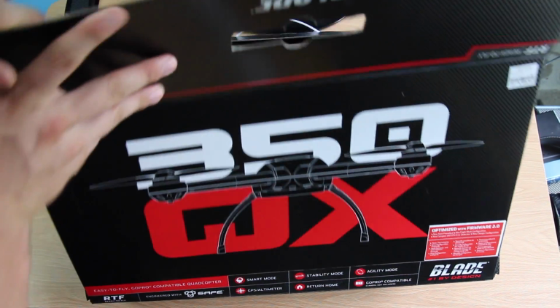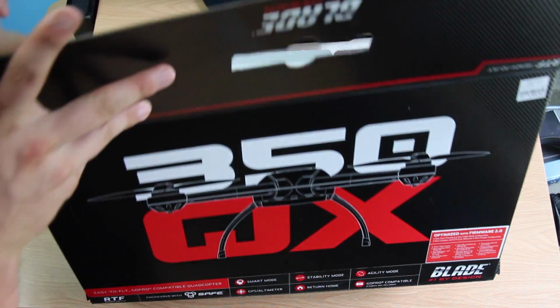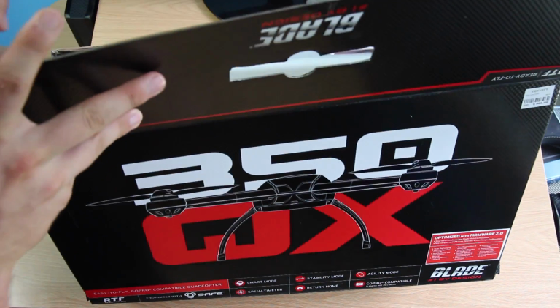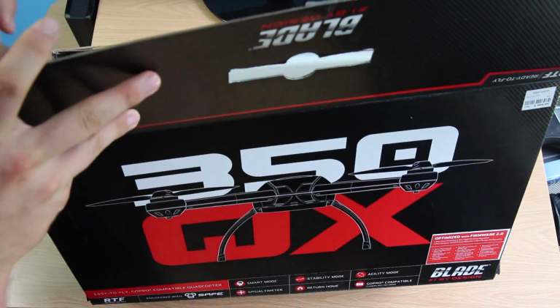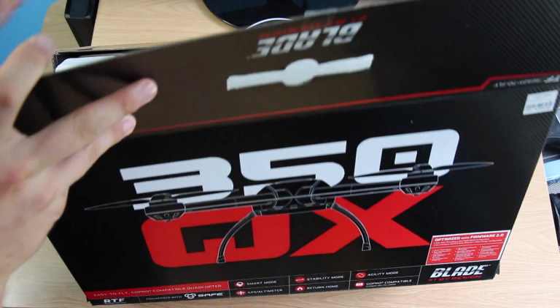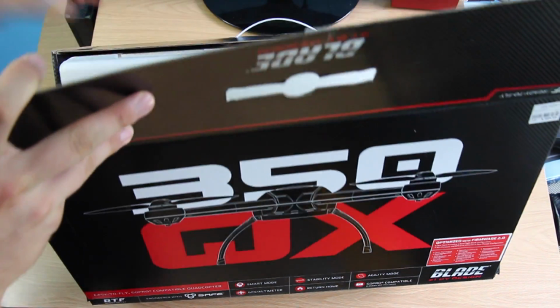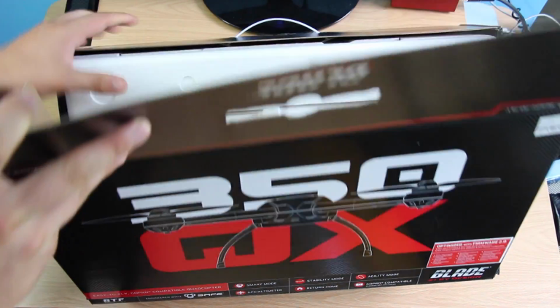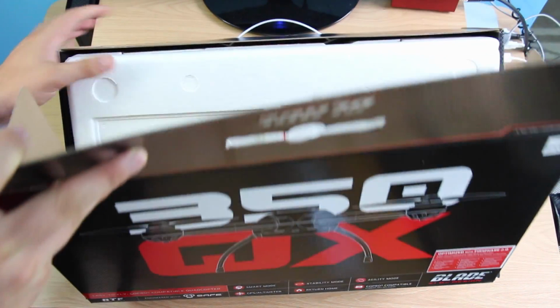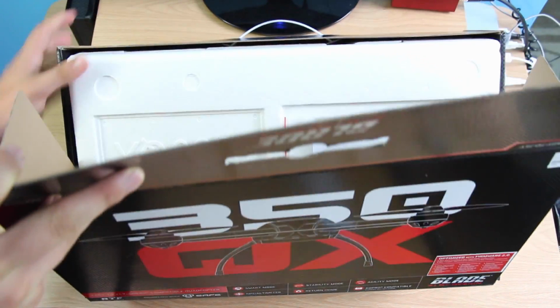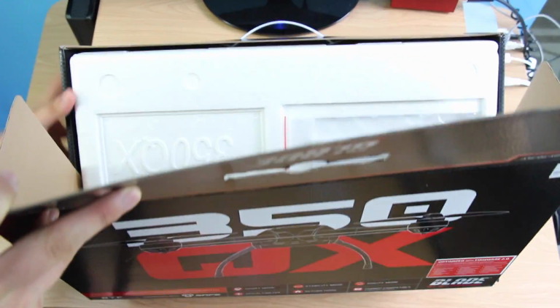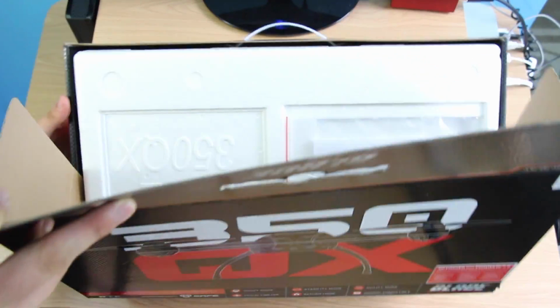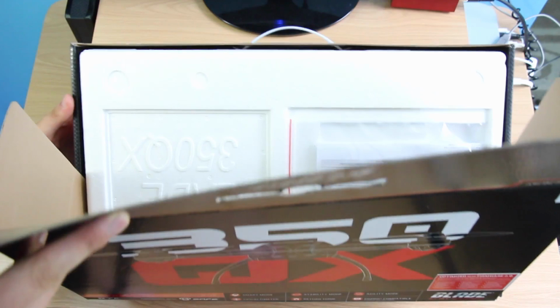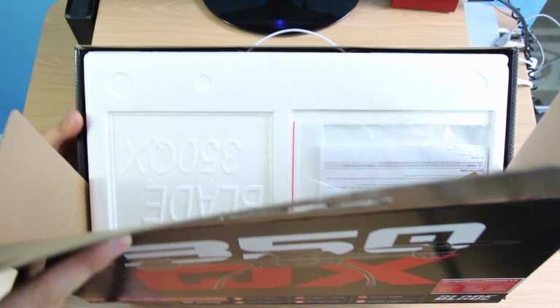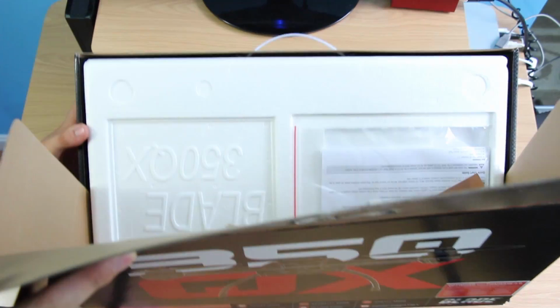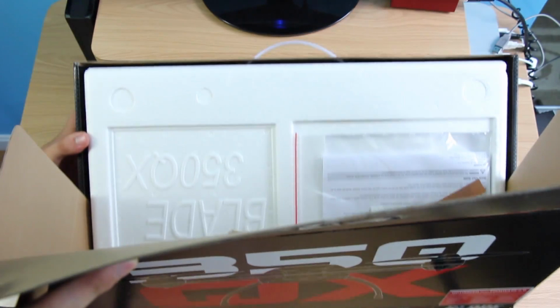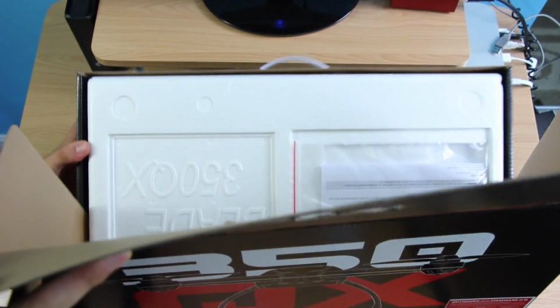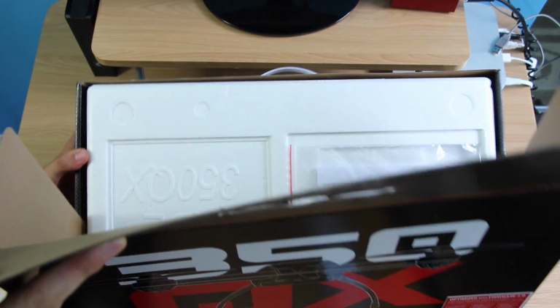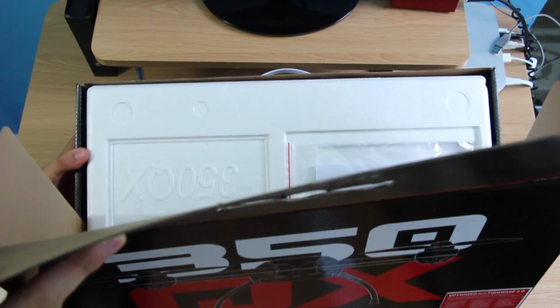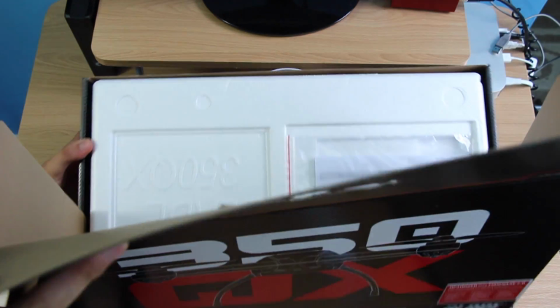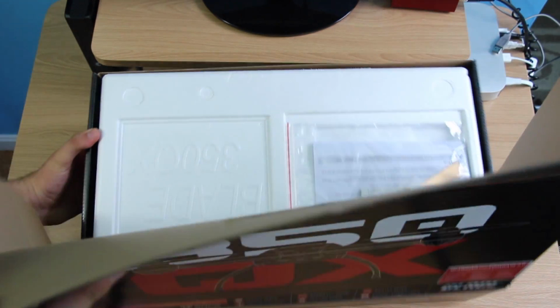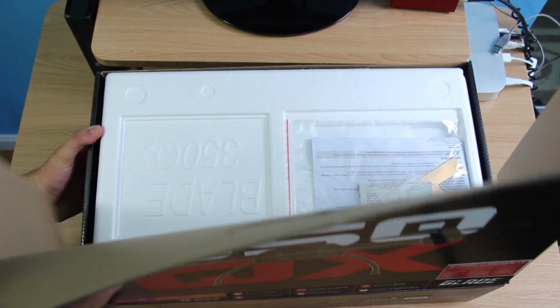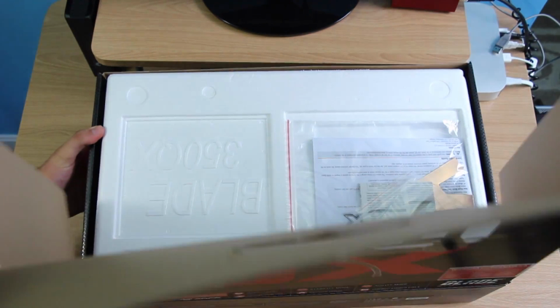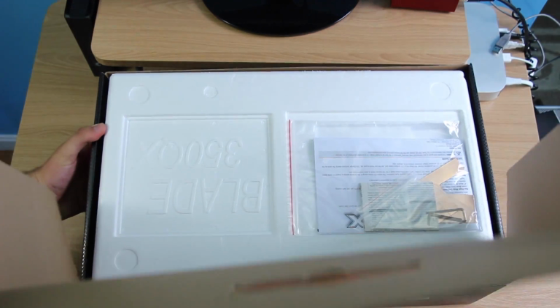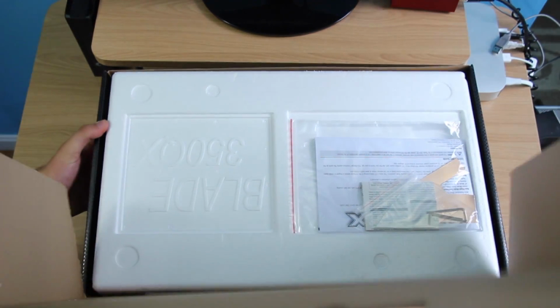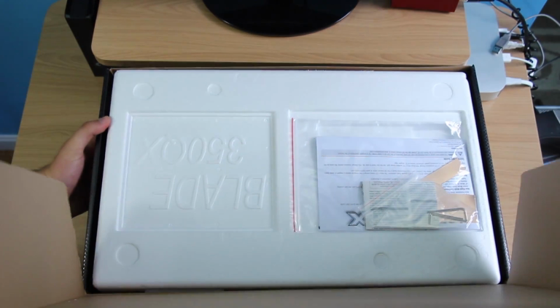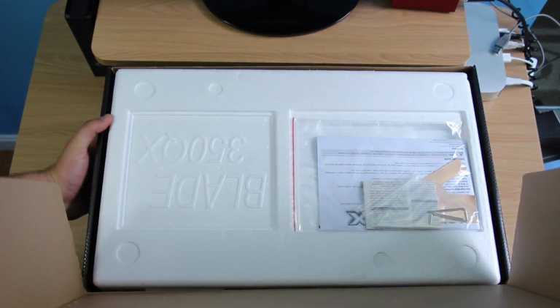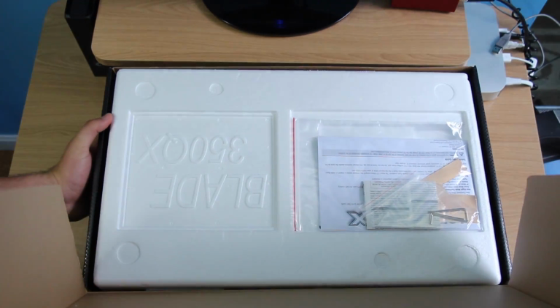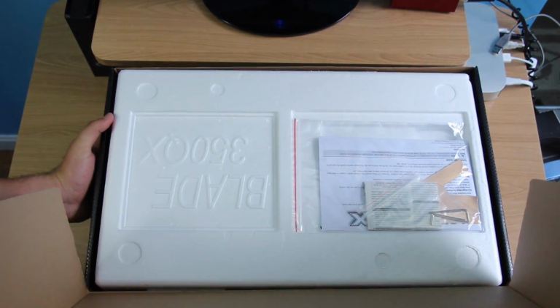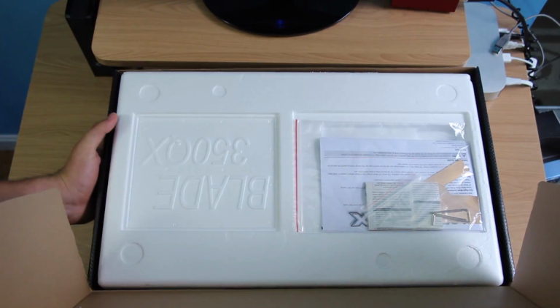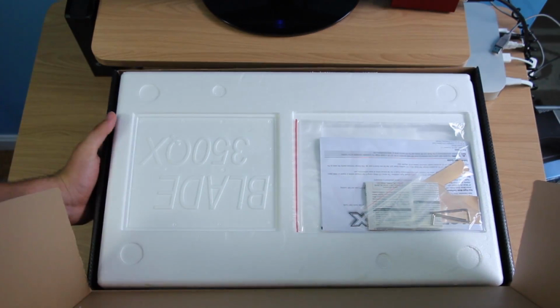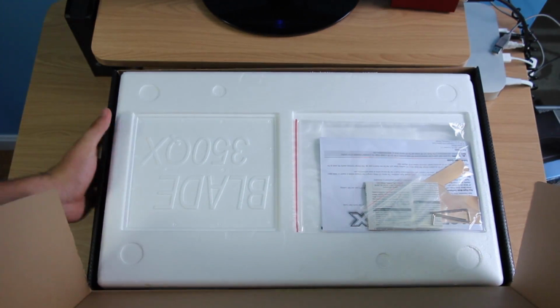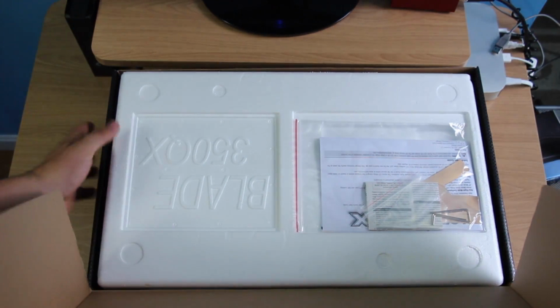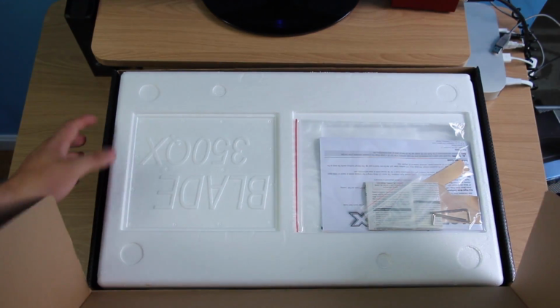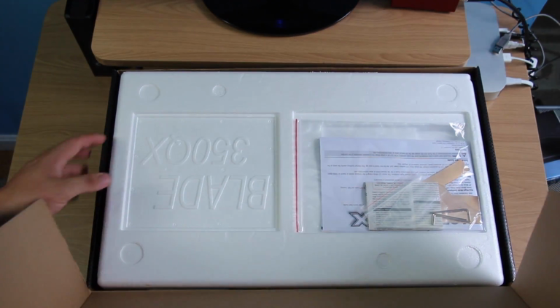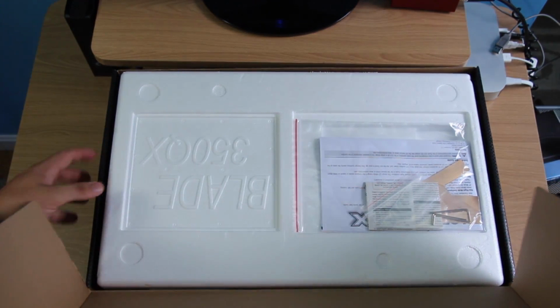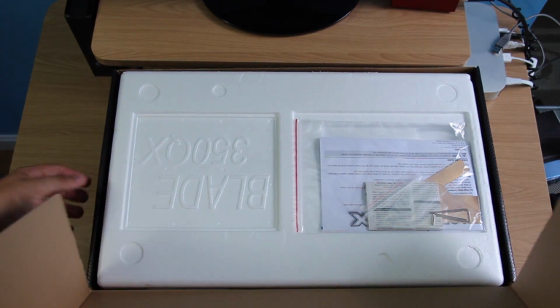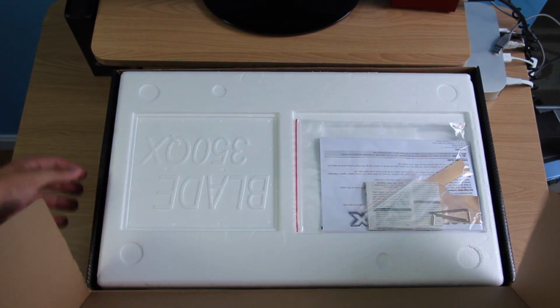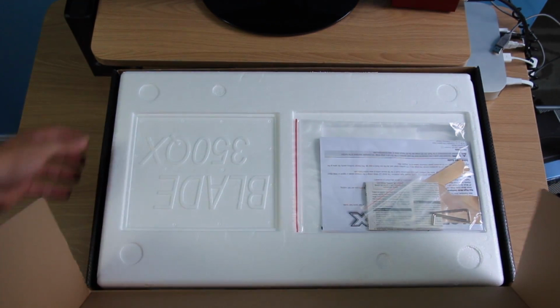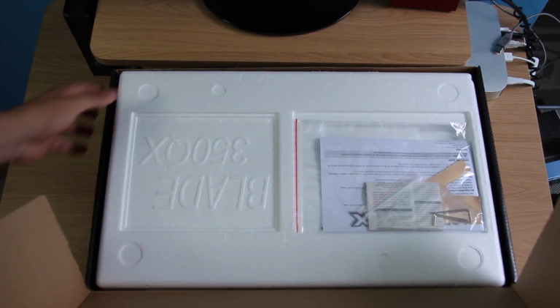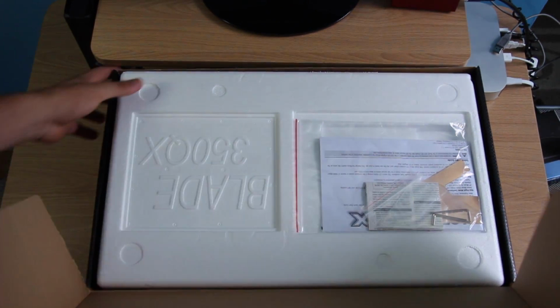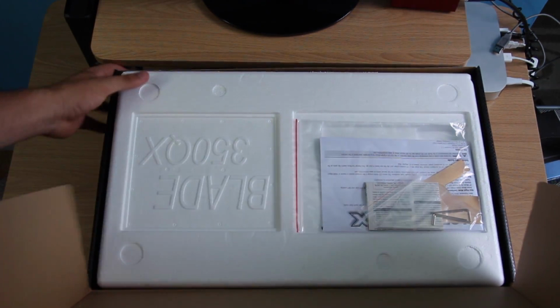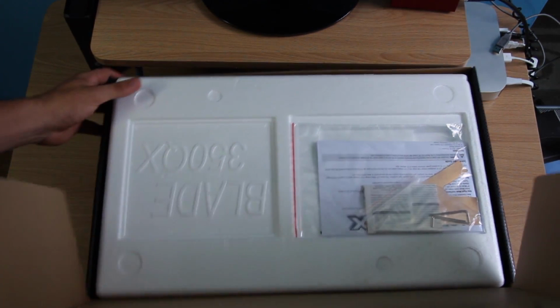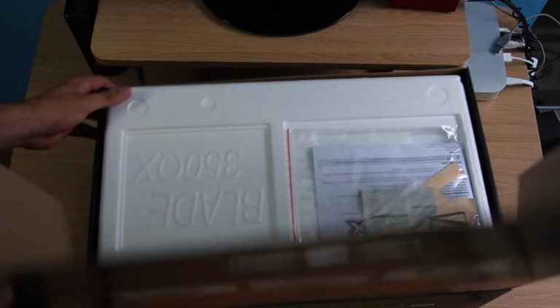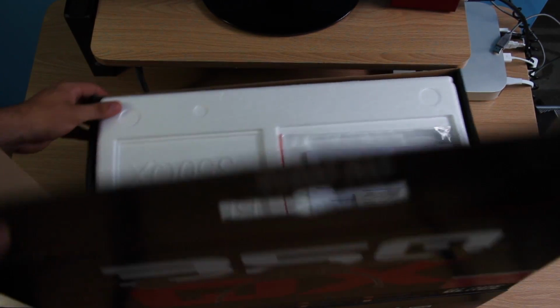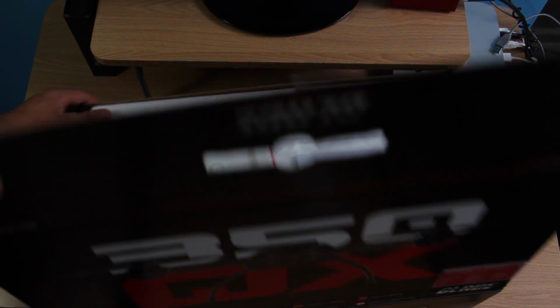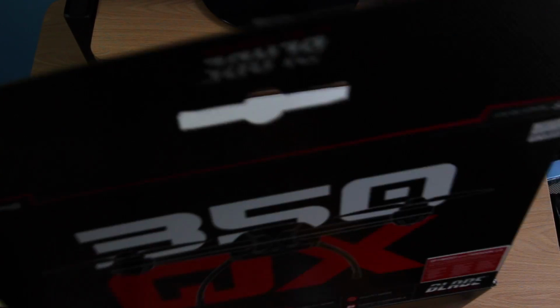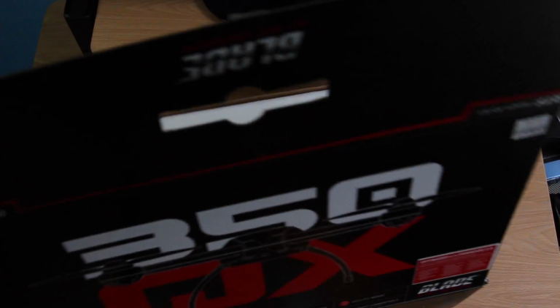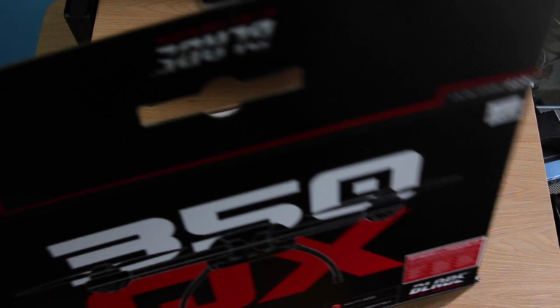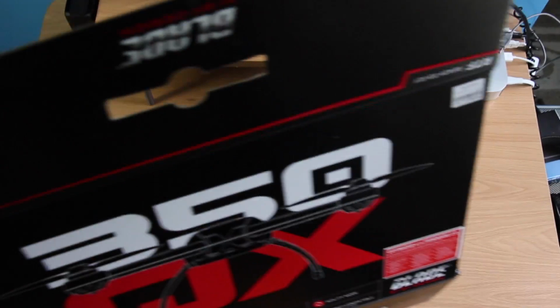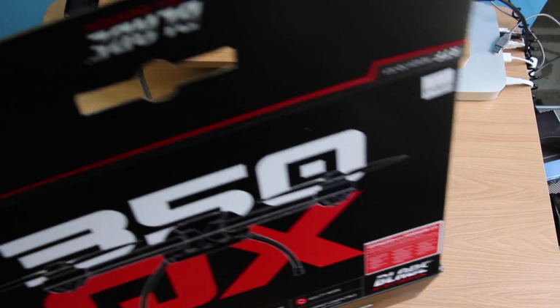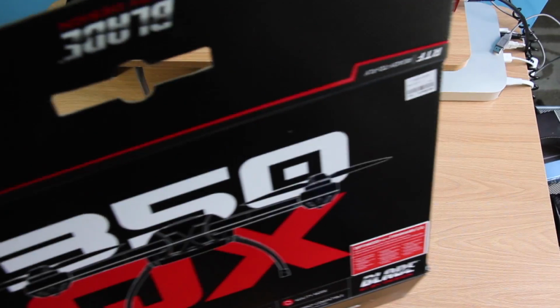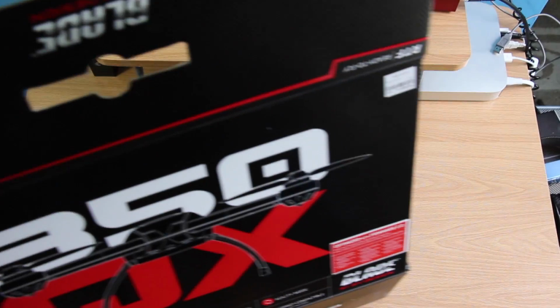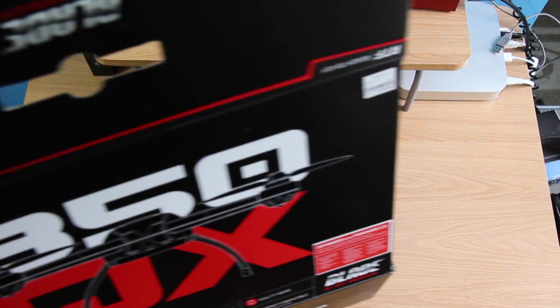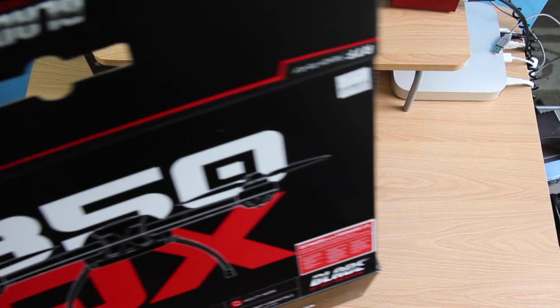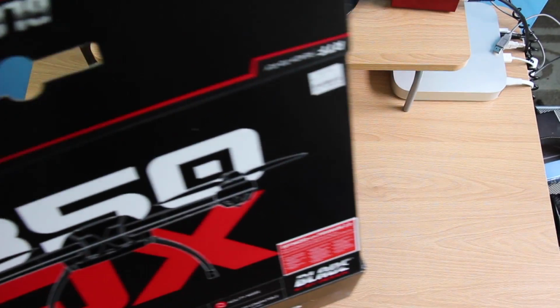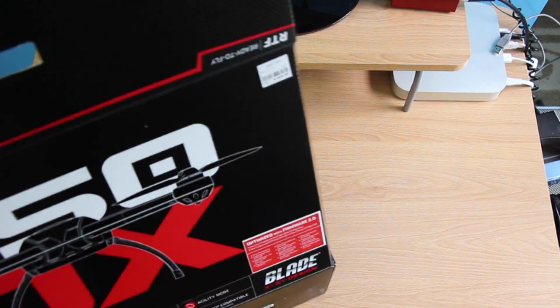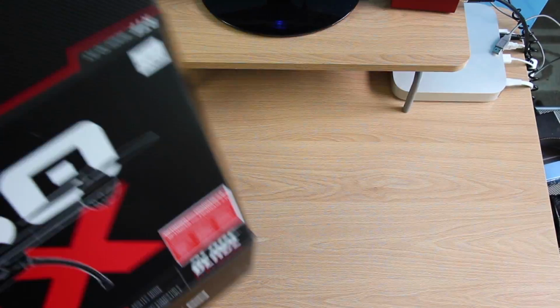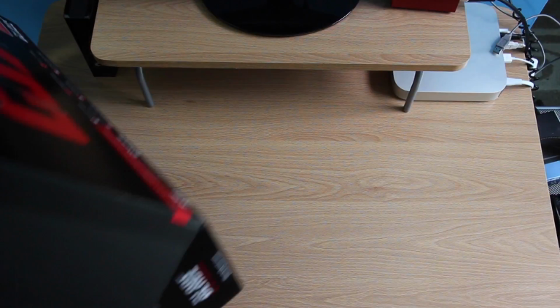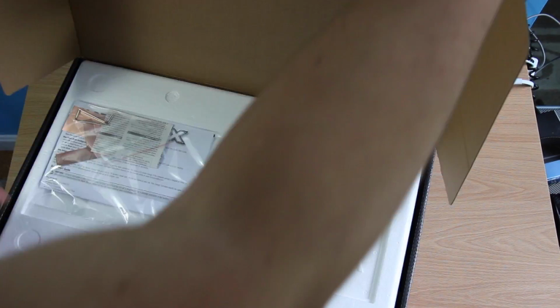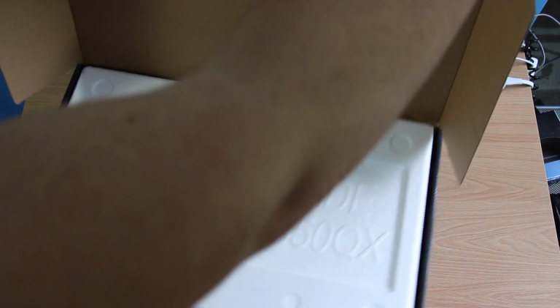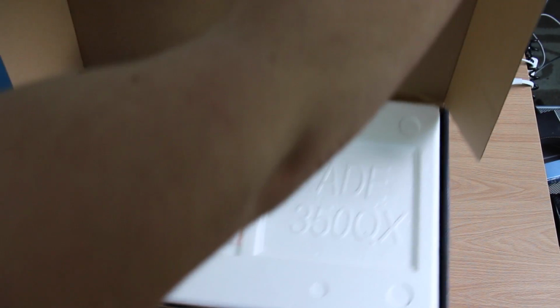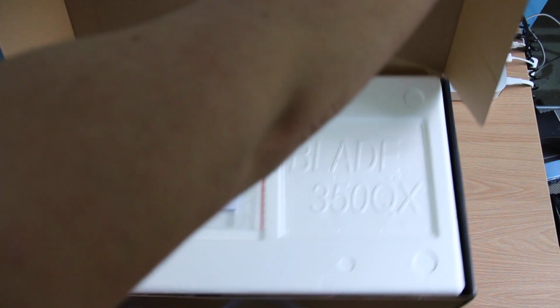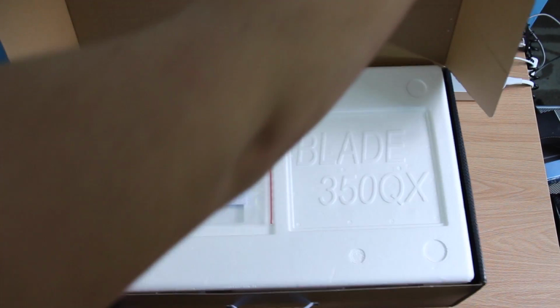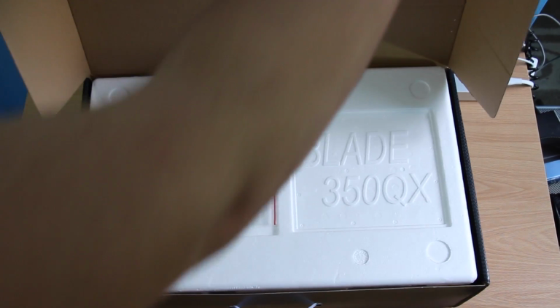You can see here when you open it right up — I'll turn it around. There you go.